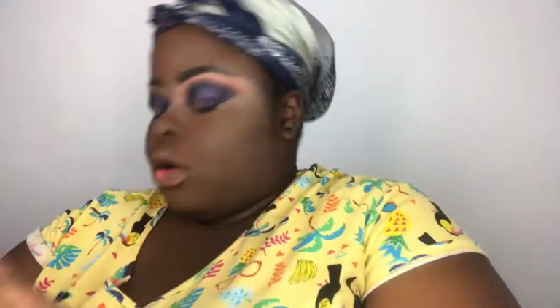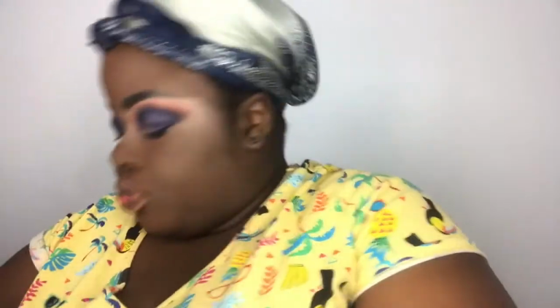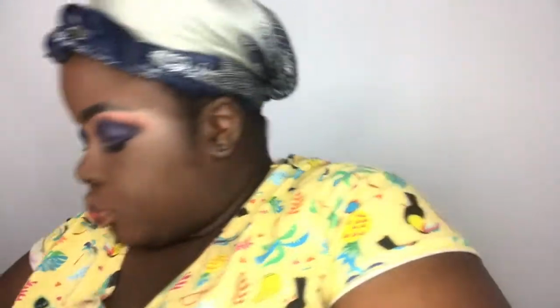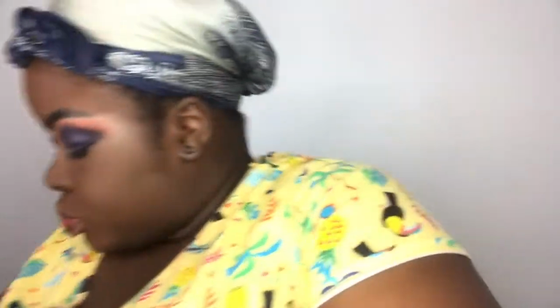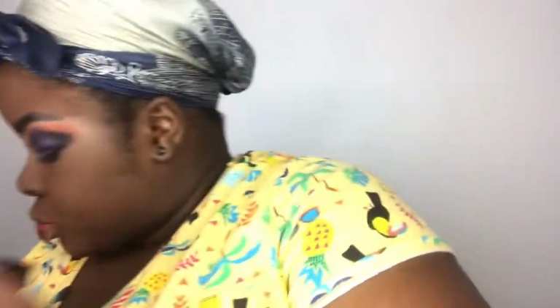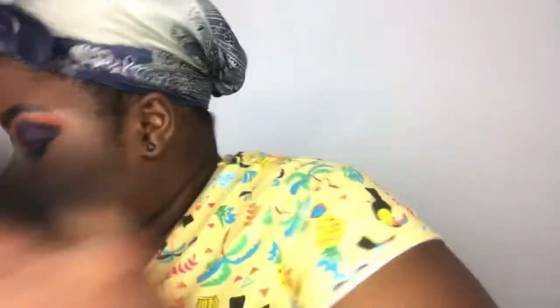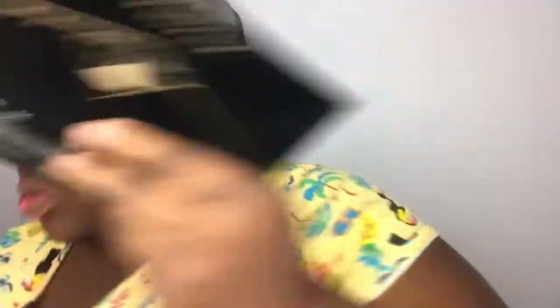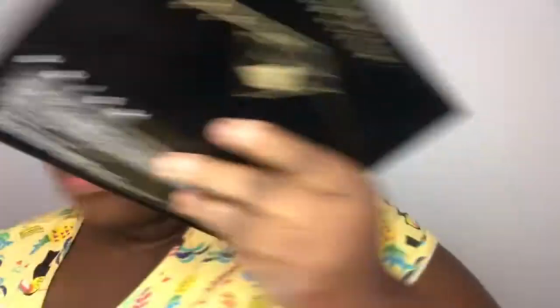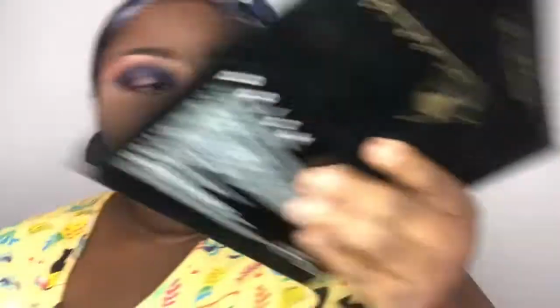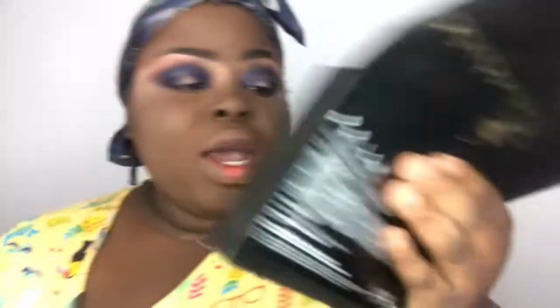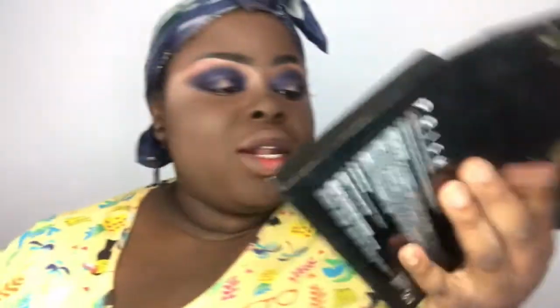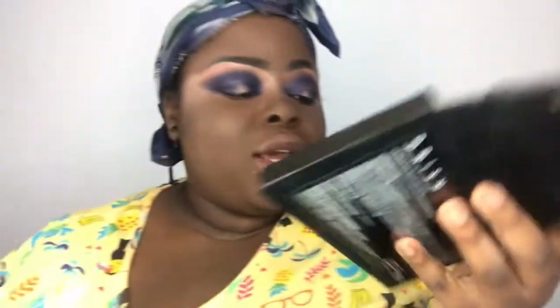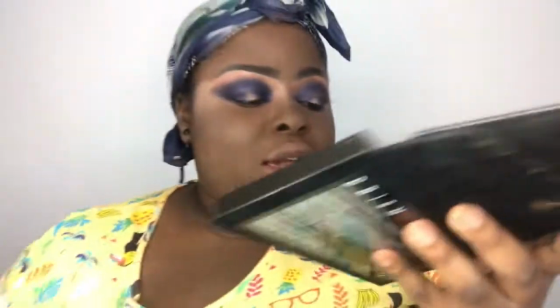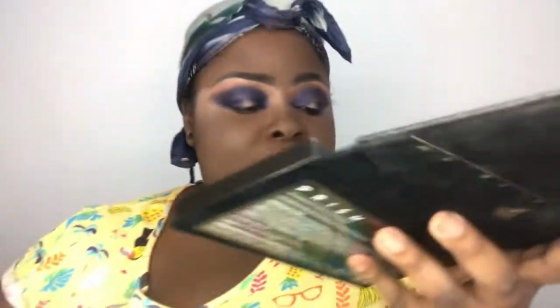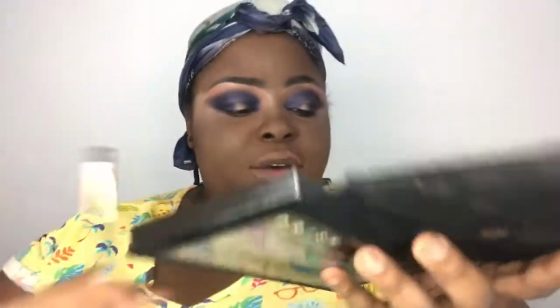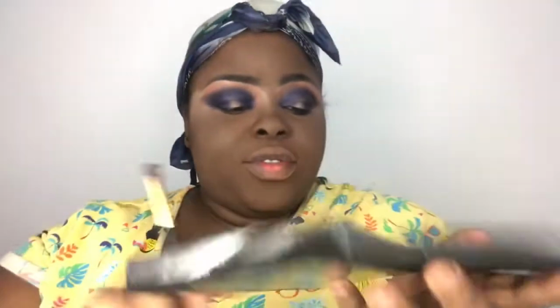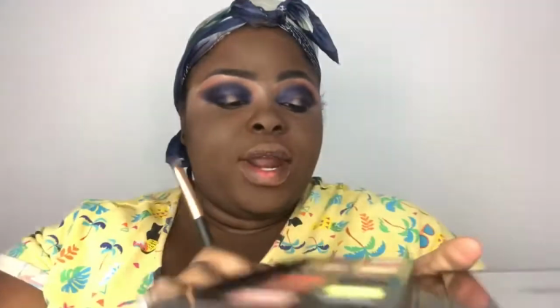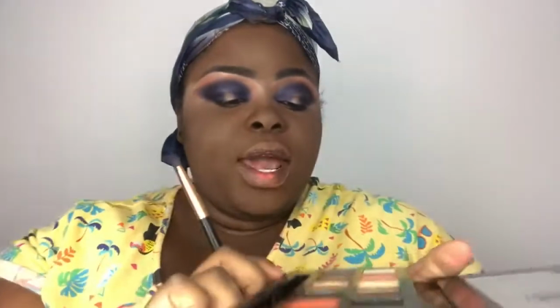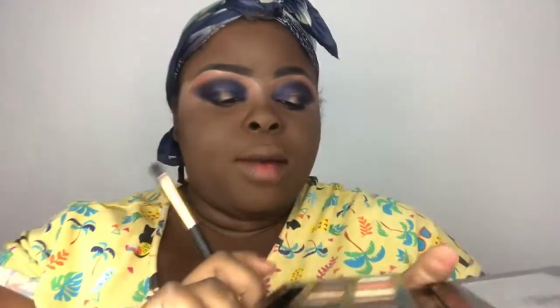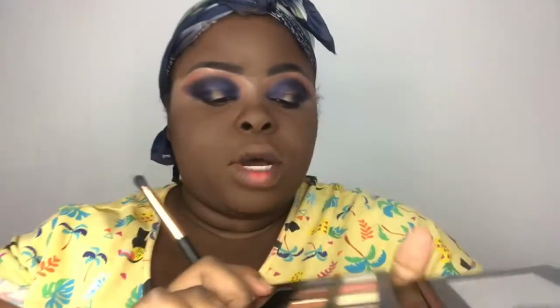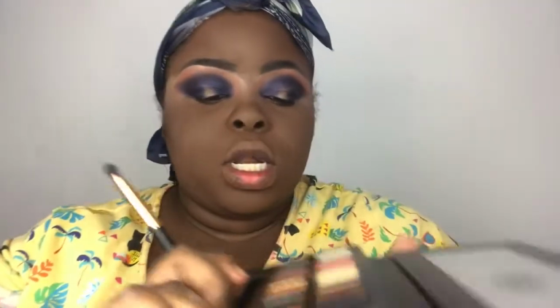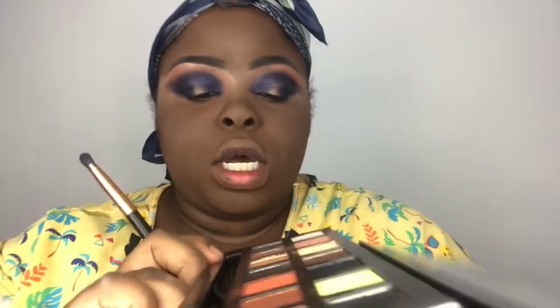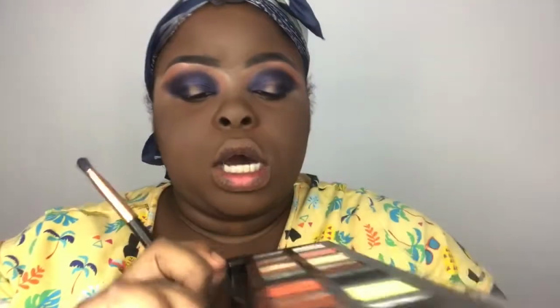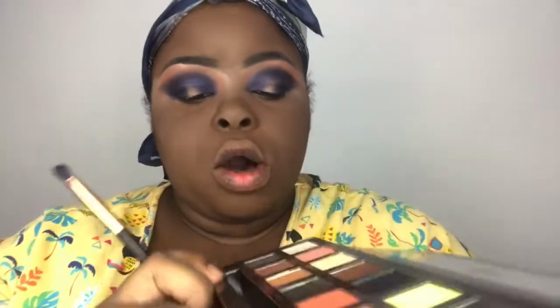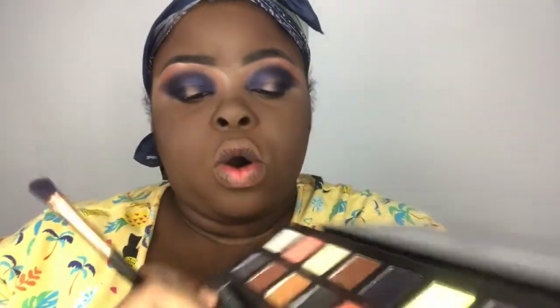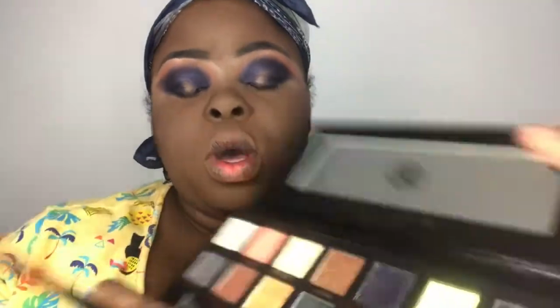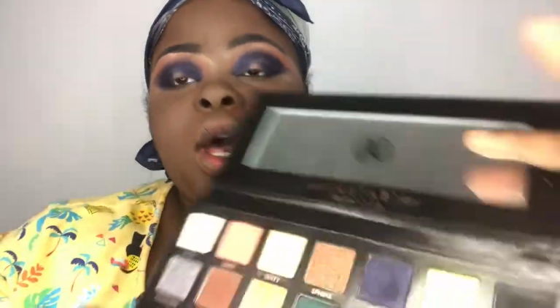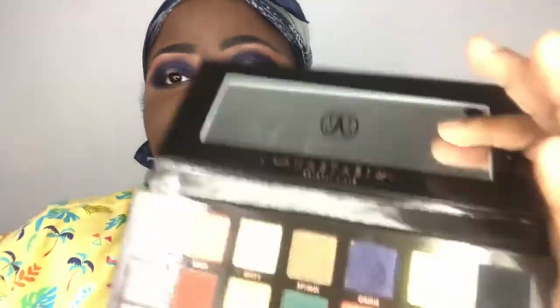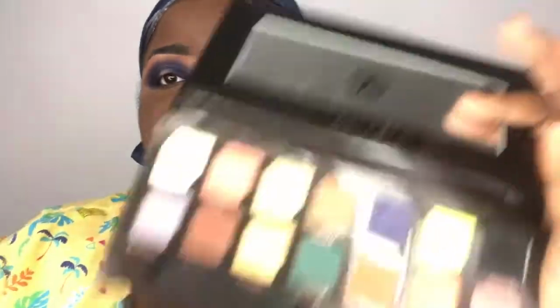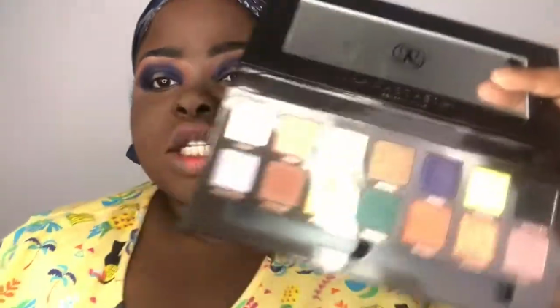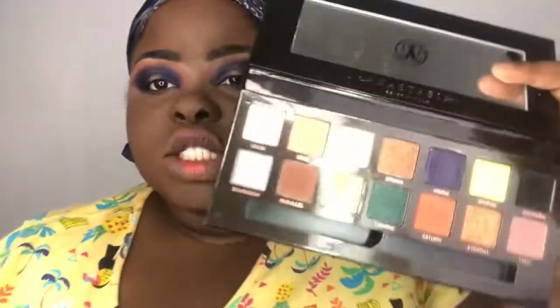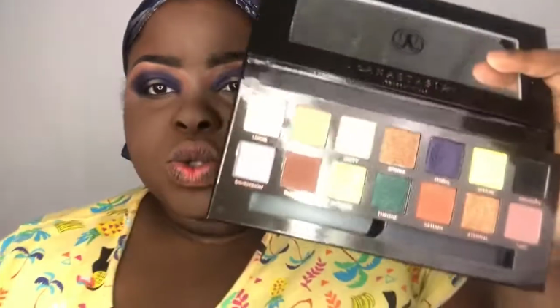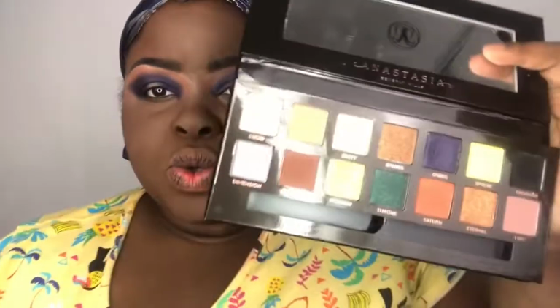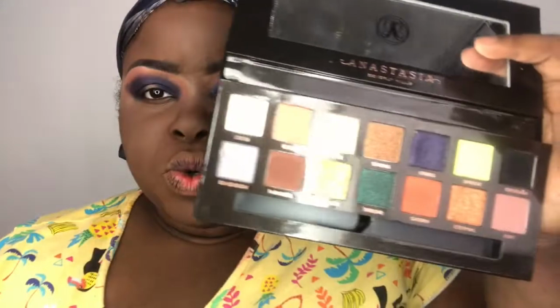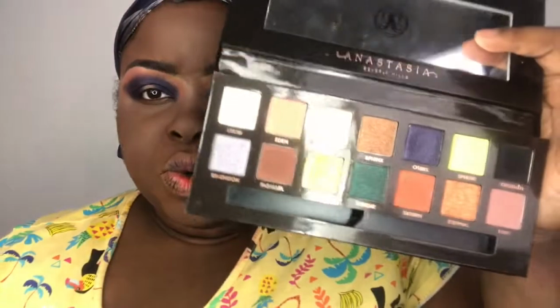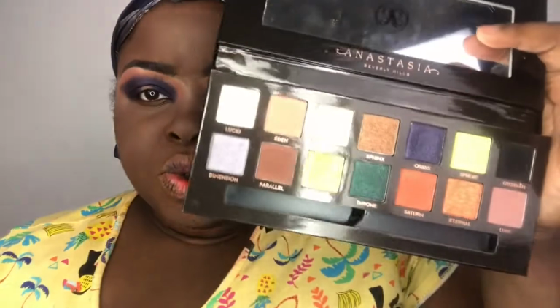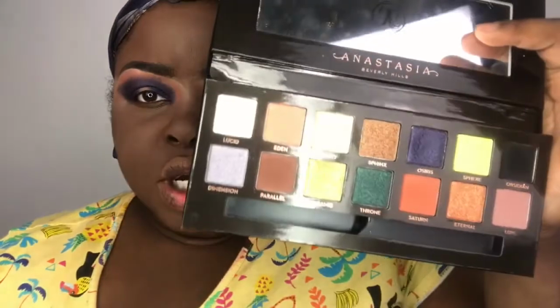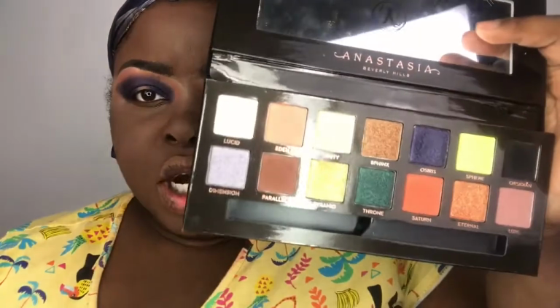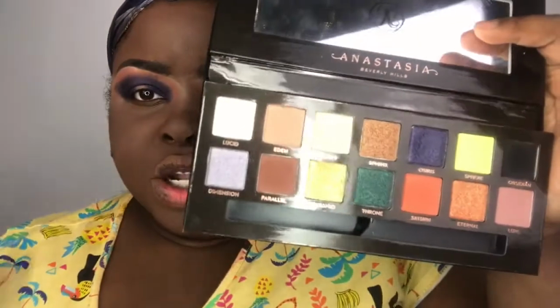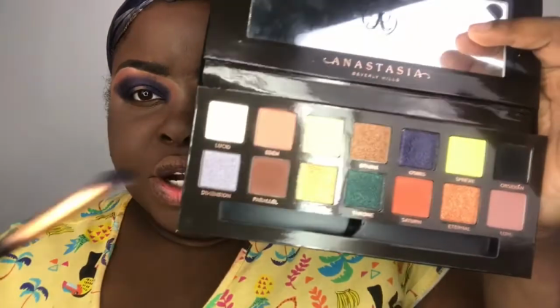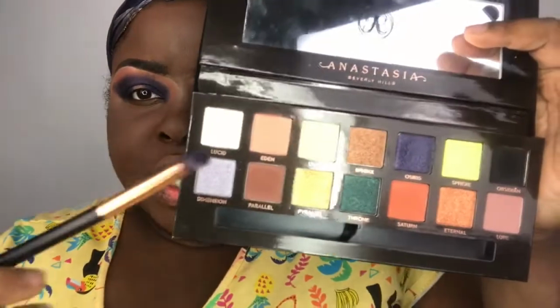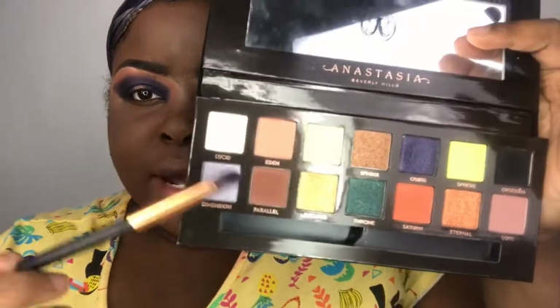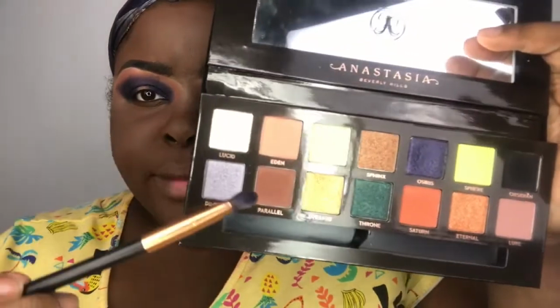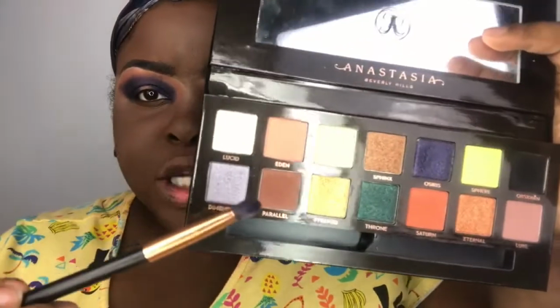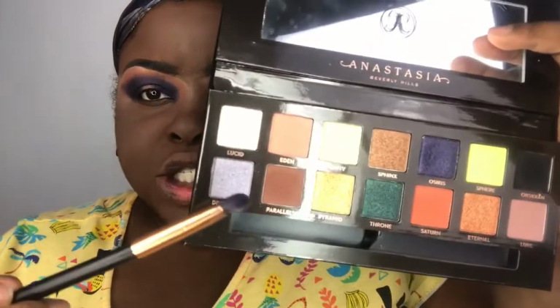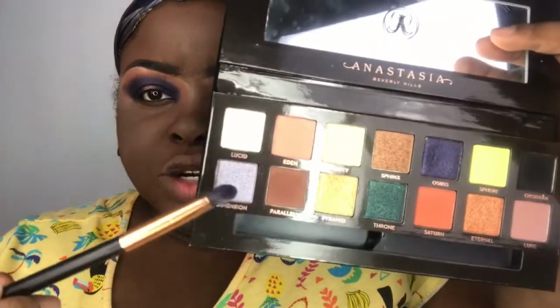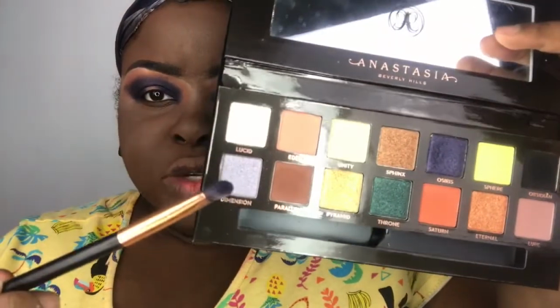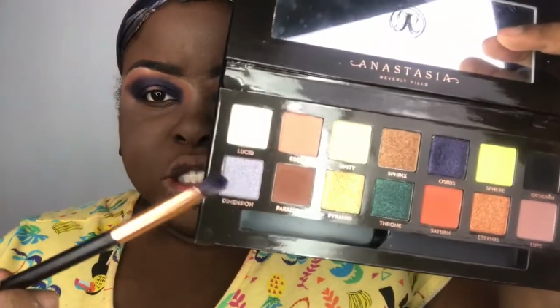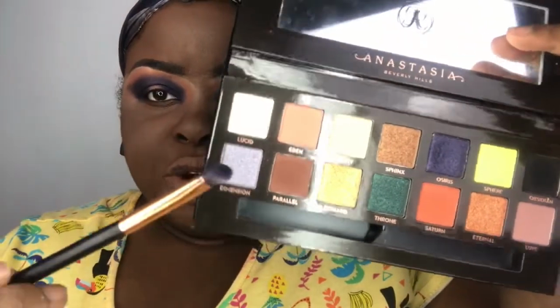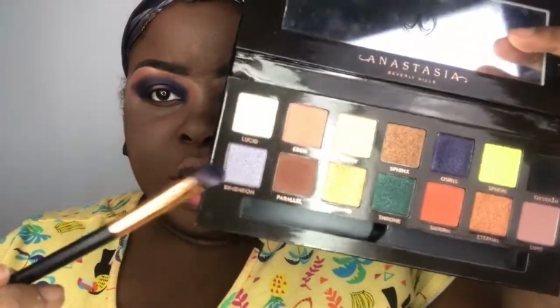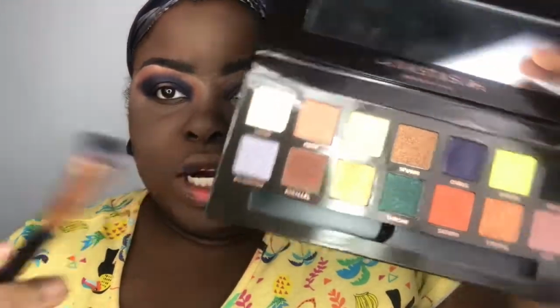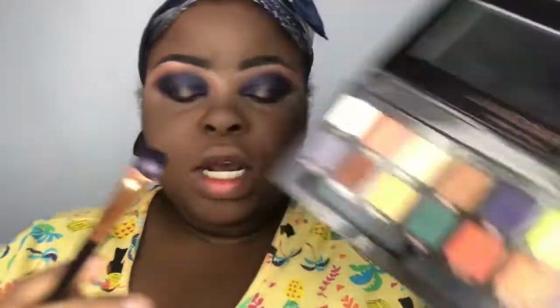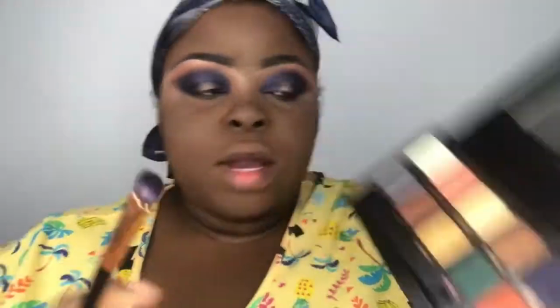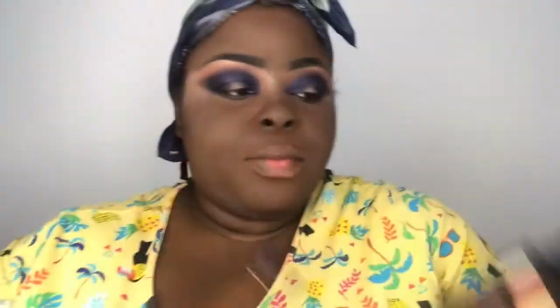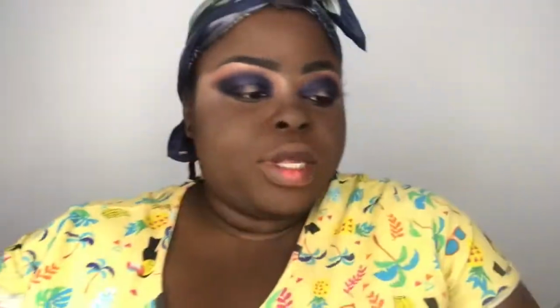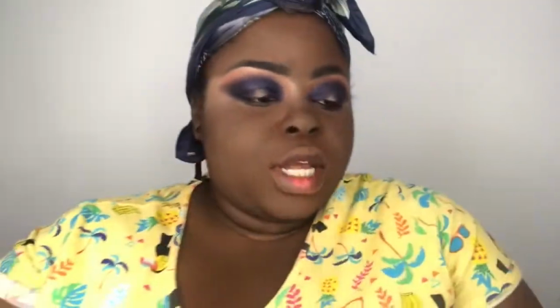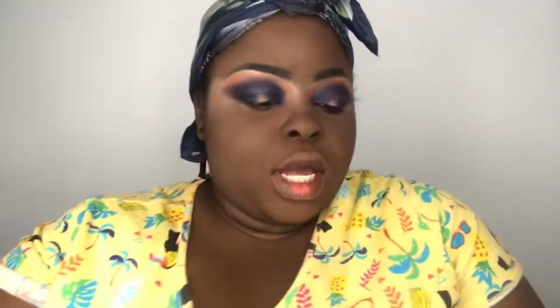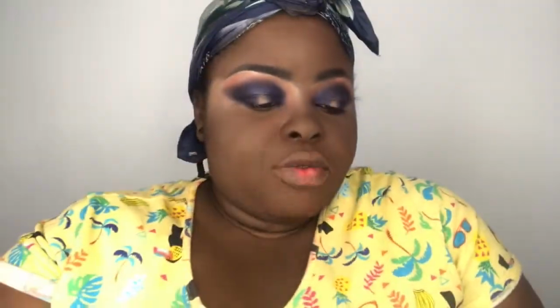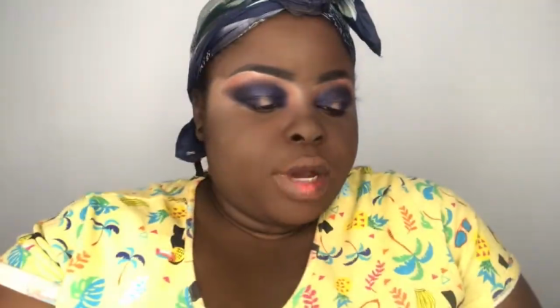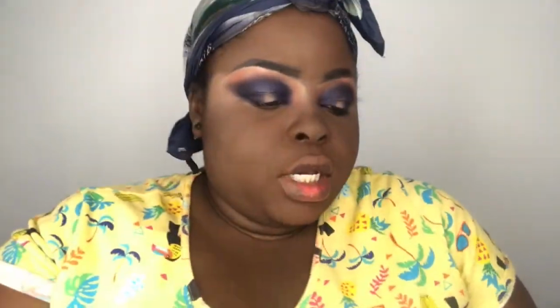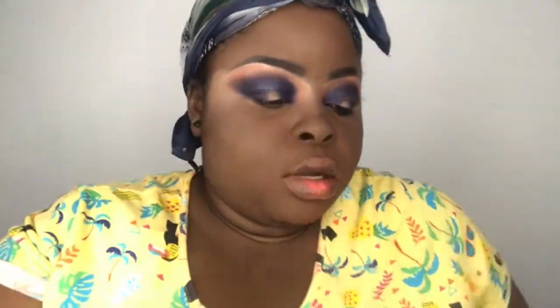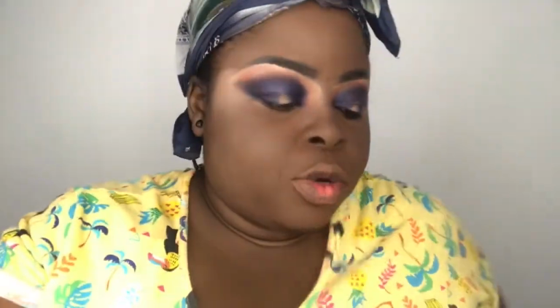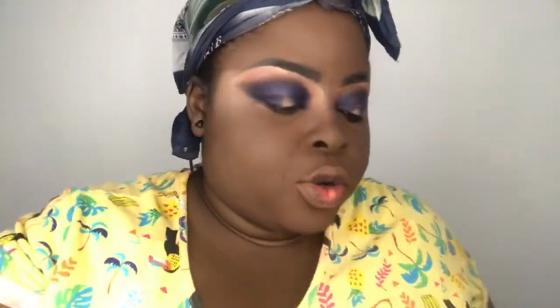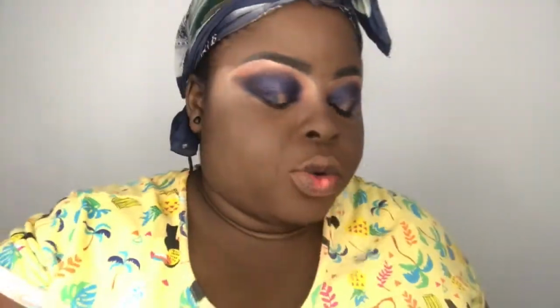After that I'm going into the color Dimension and placing that right in the middle of the lid.